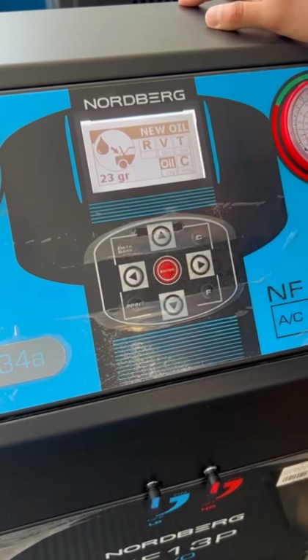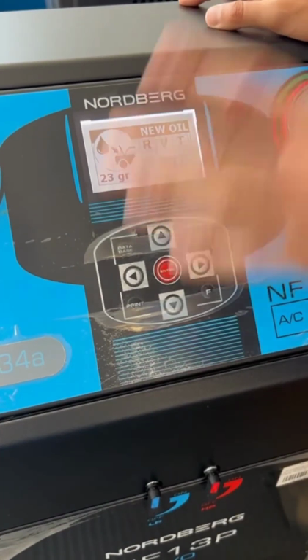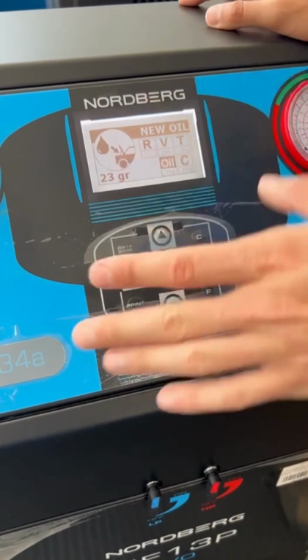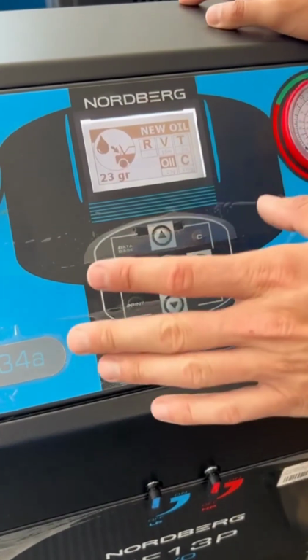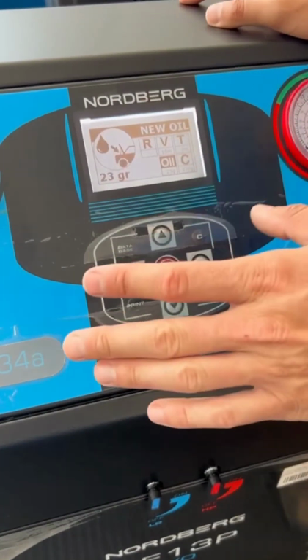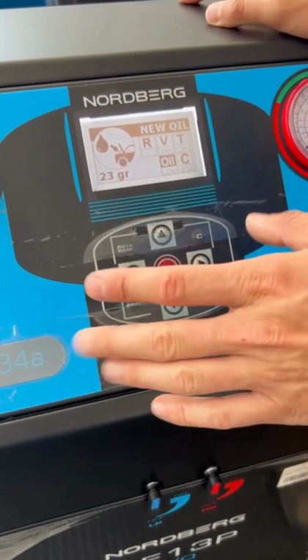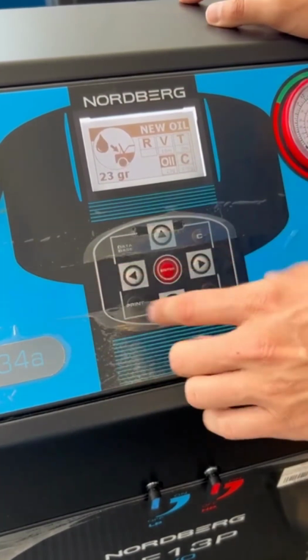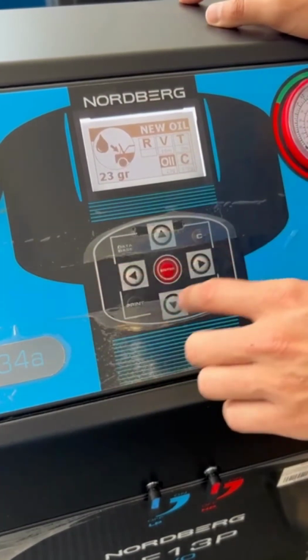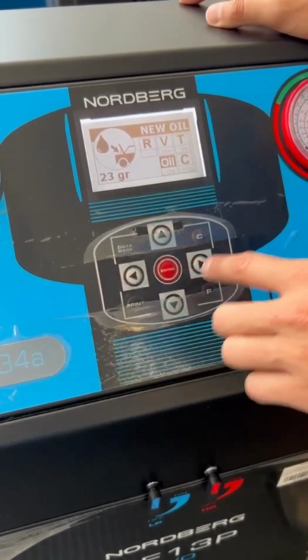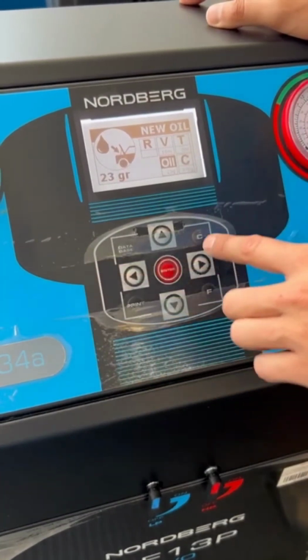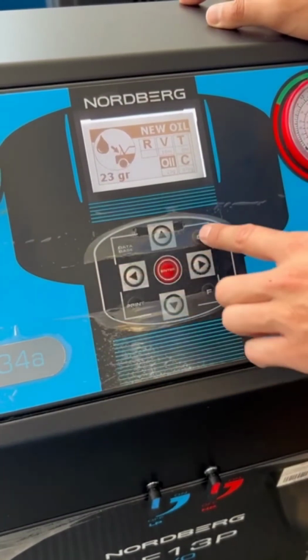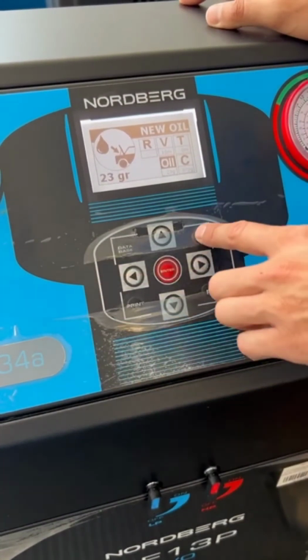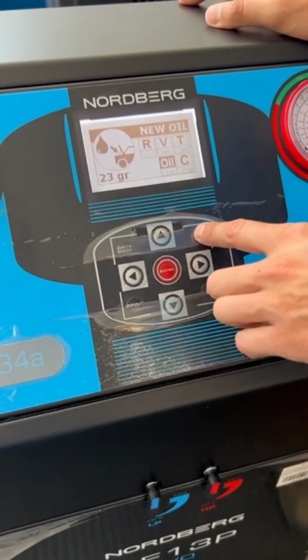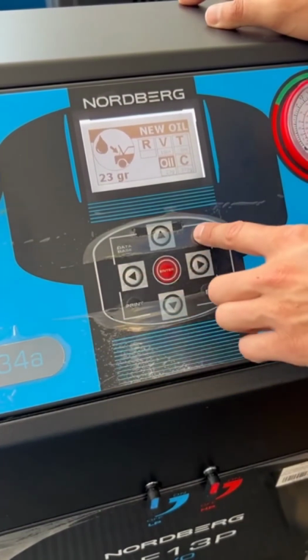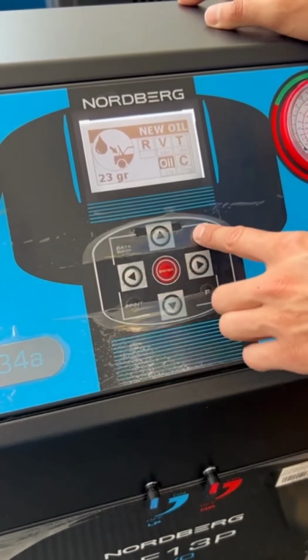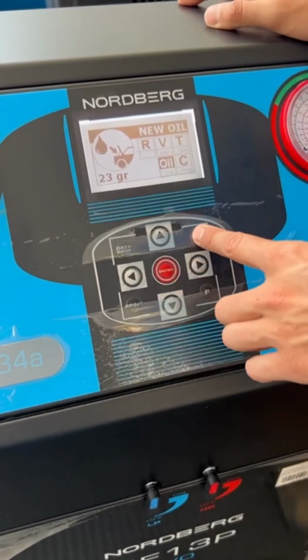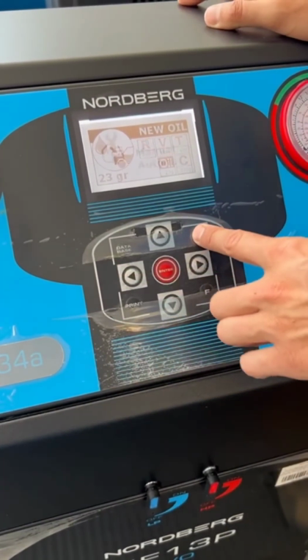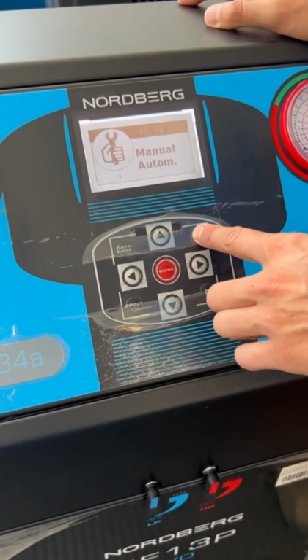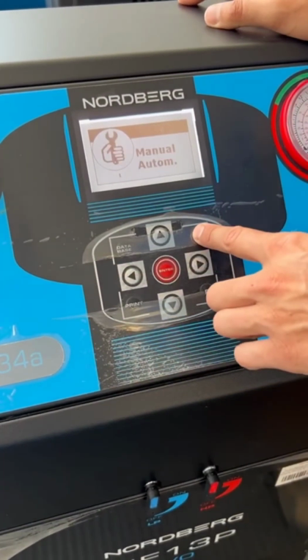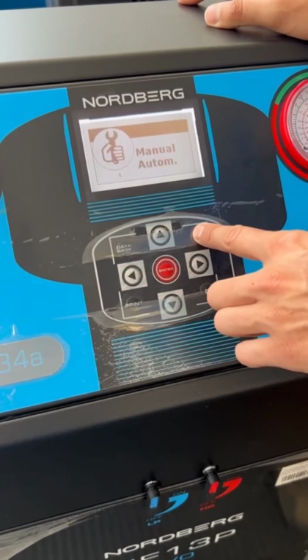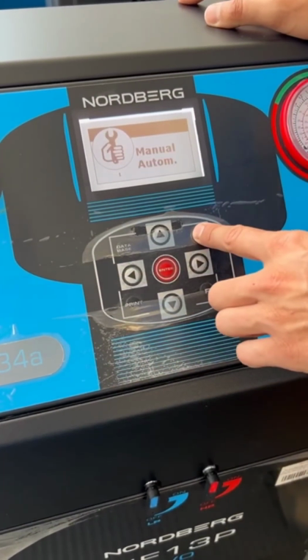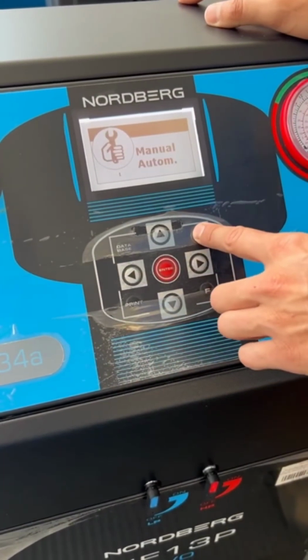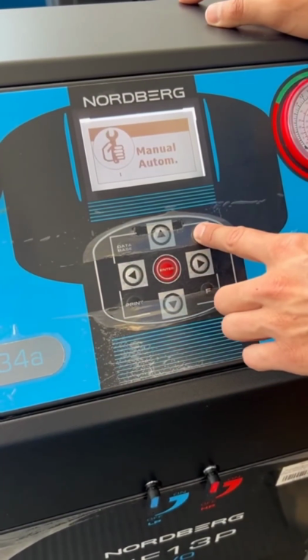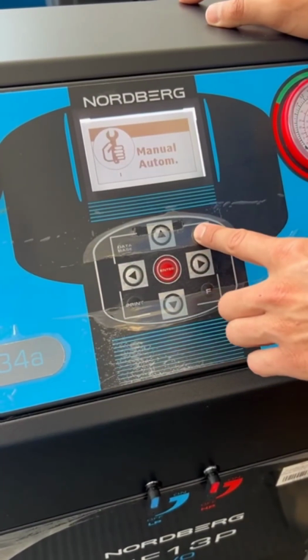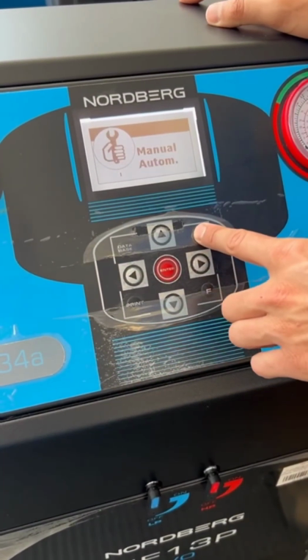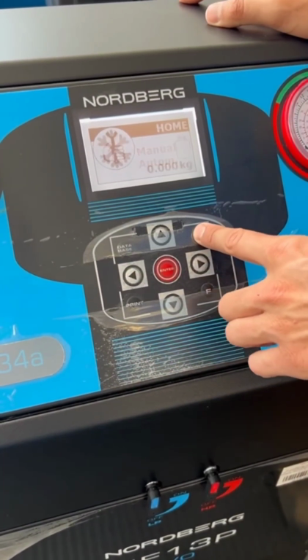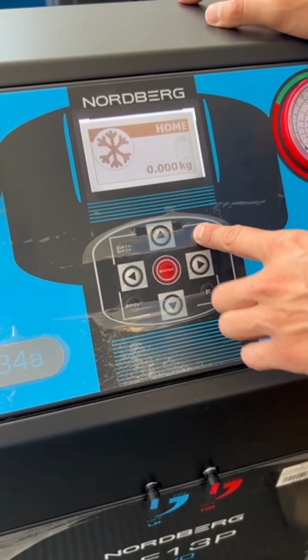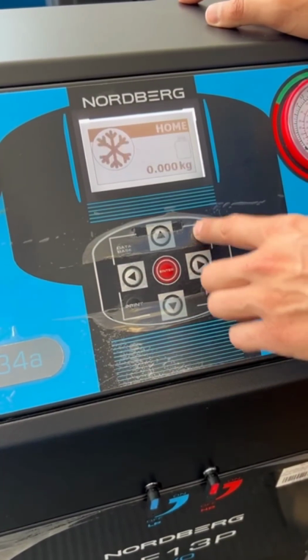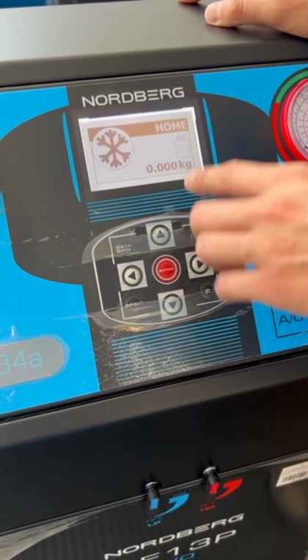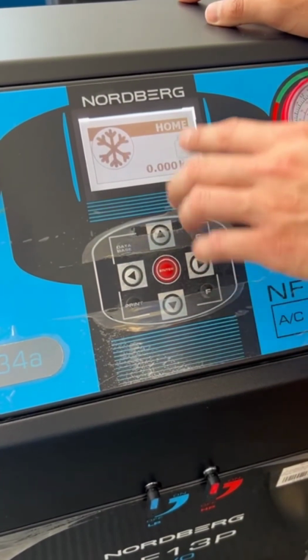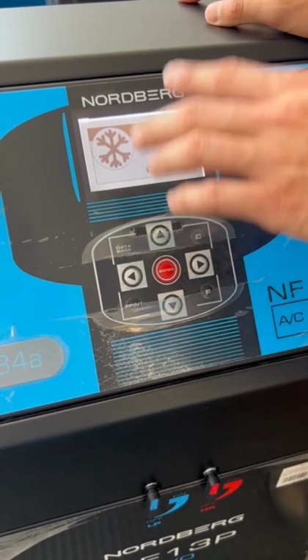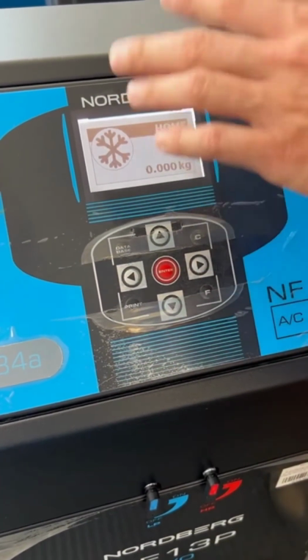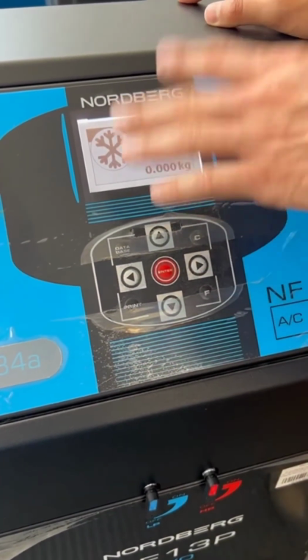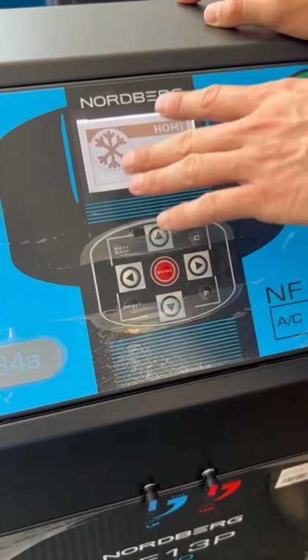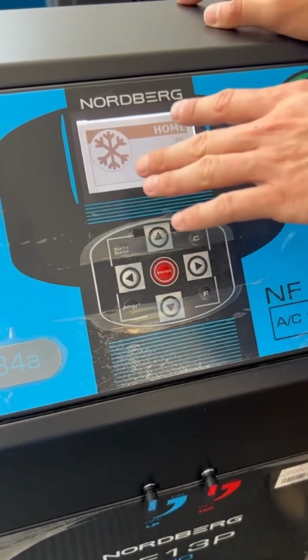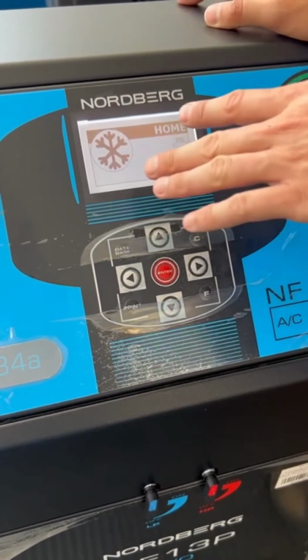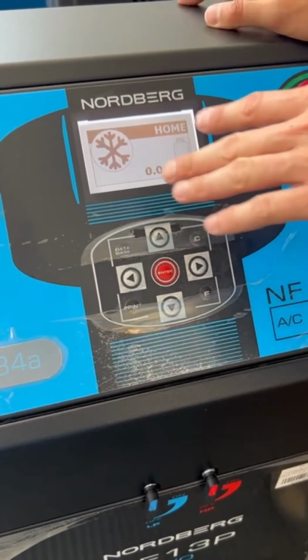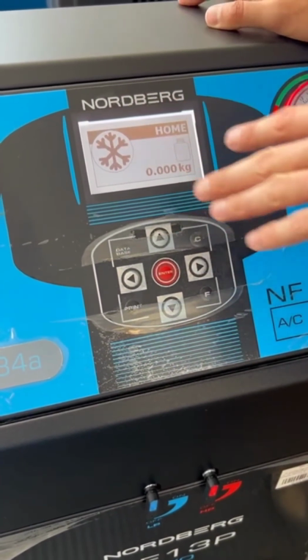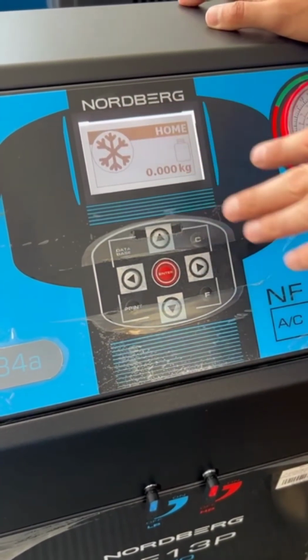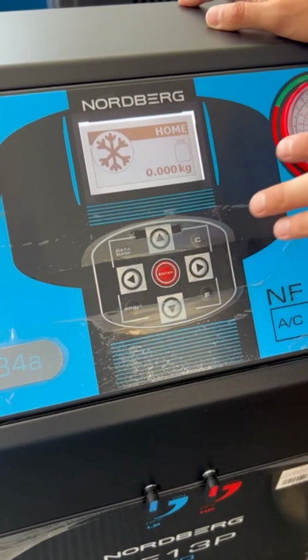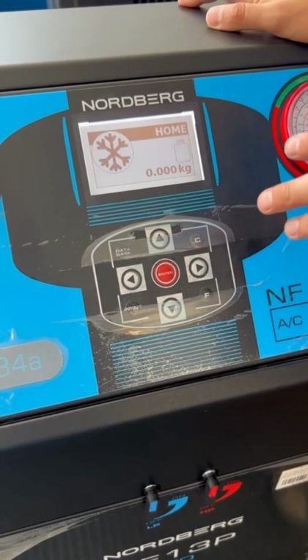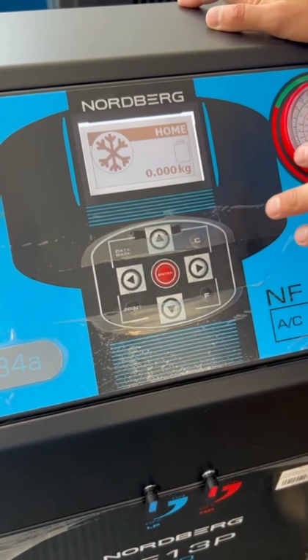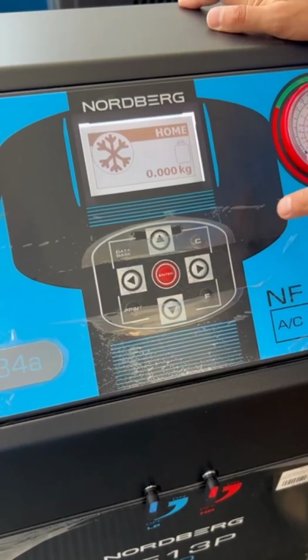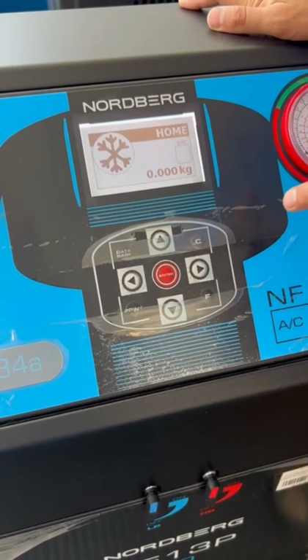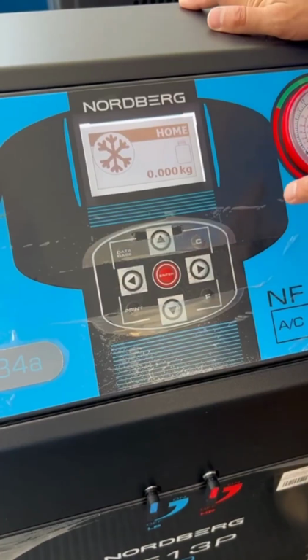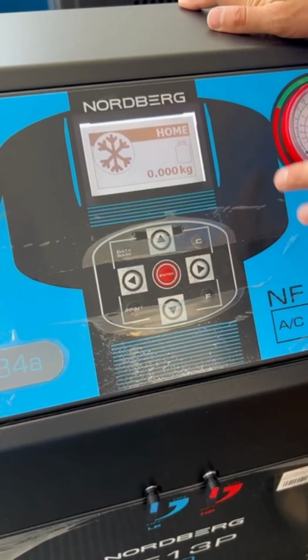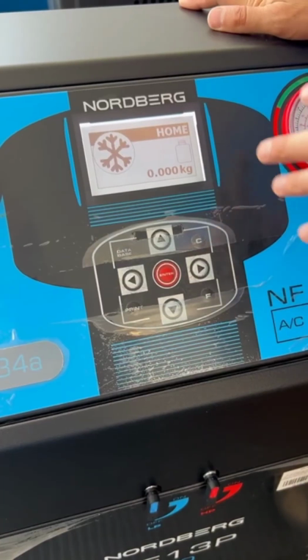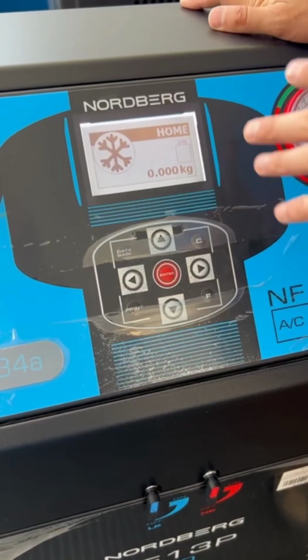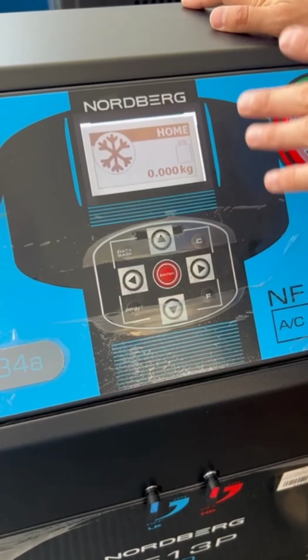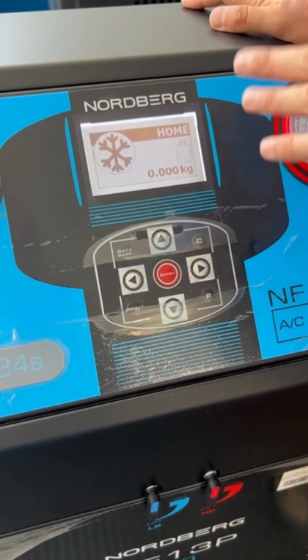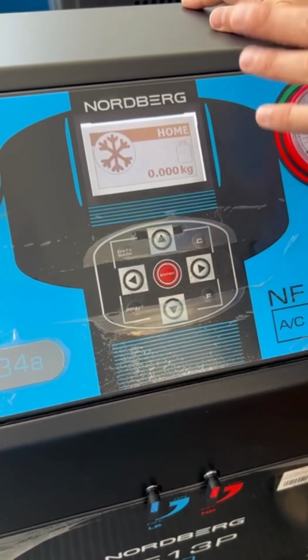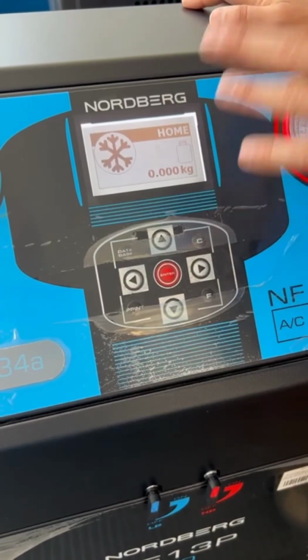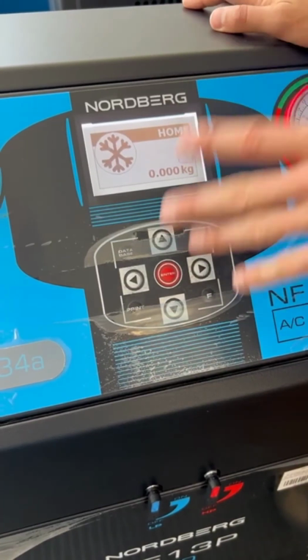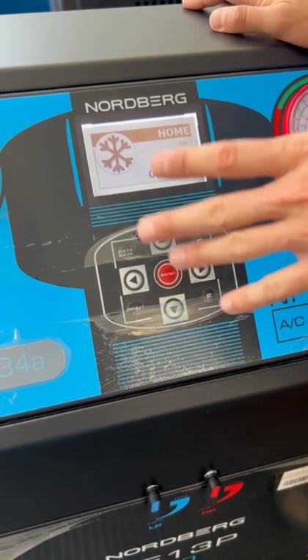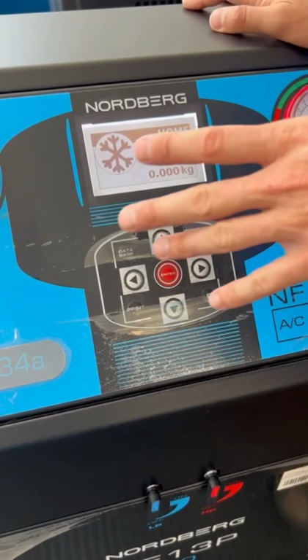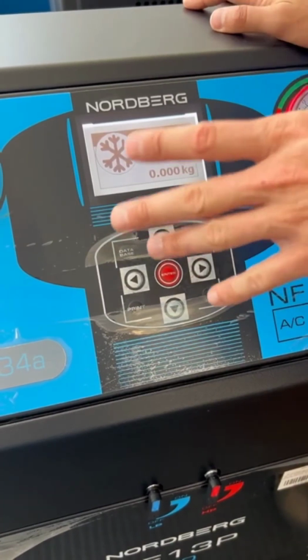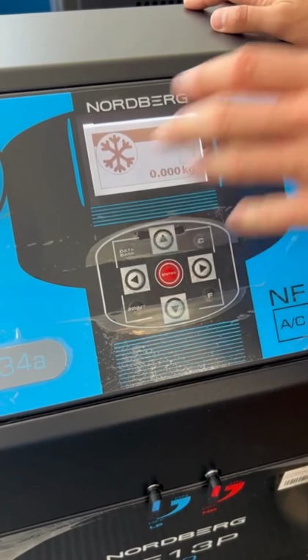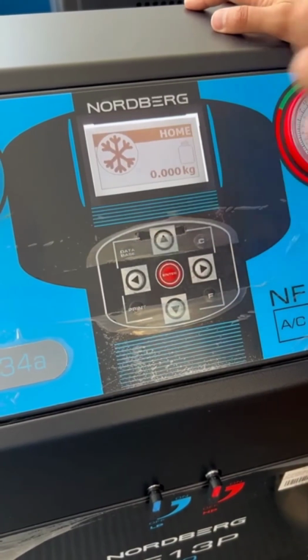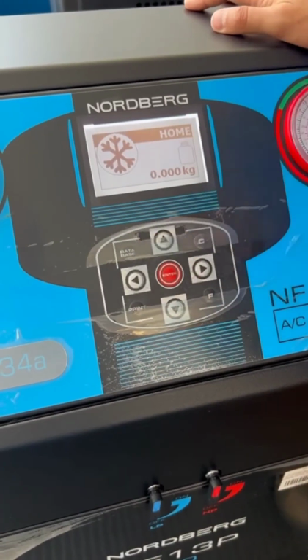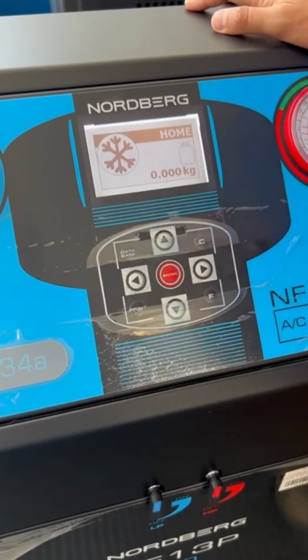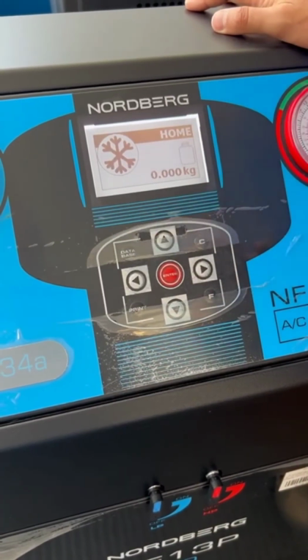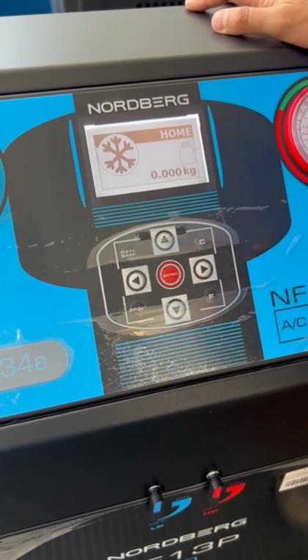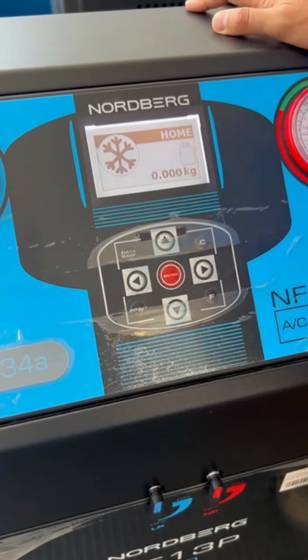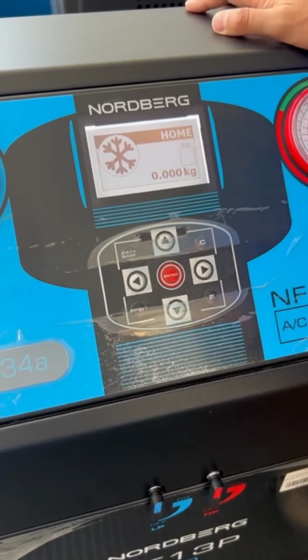Then press Enter and the machine will start to work. So you can work in Database mode or in Manual/Automatic mode.